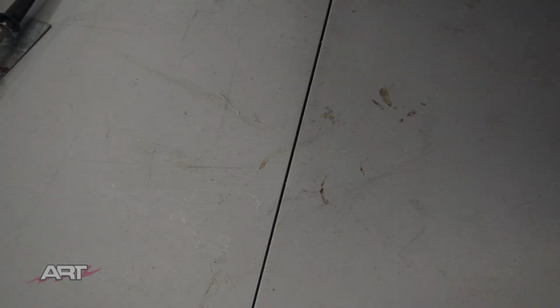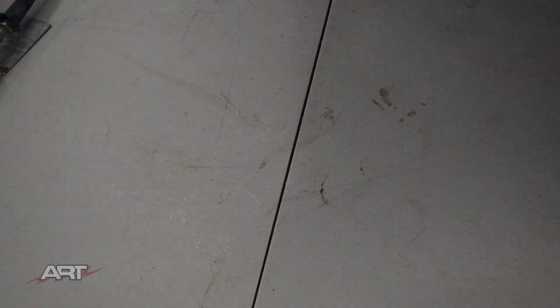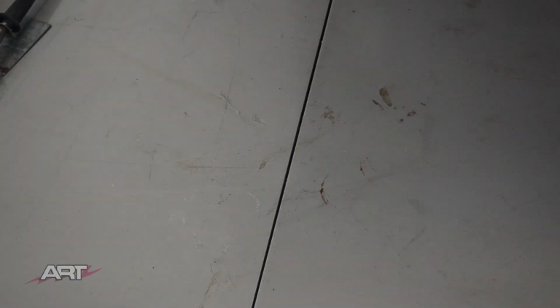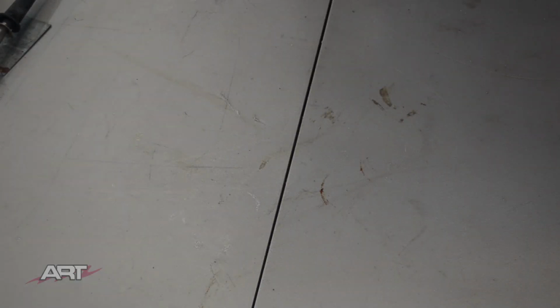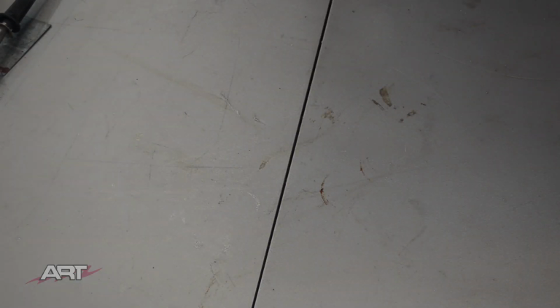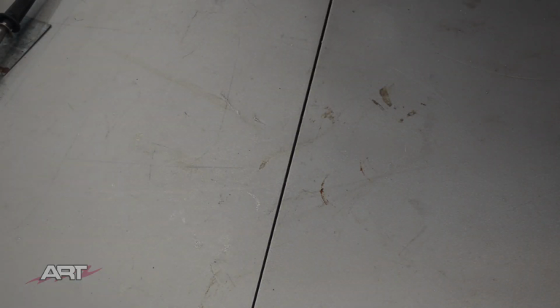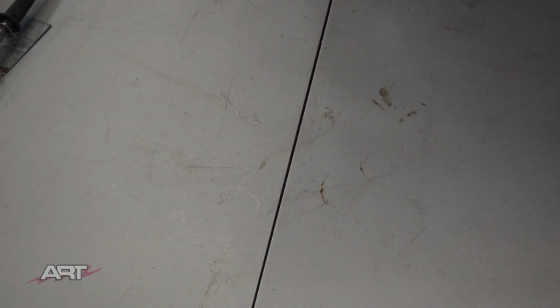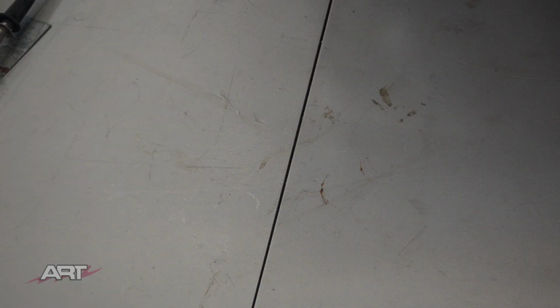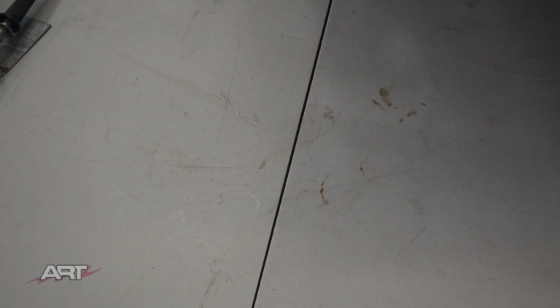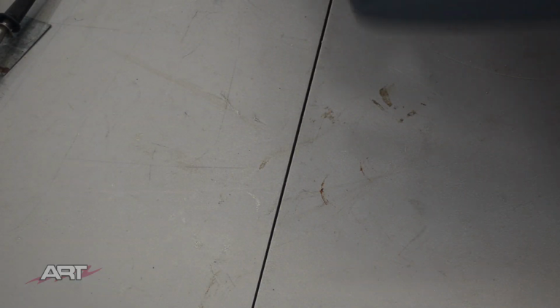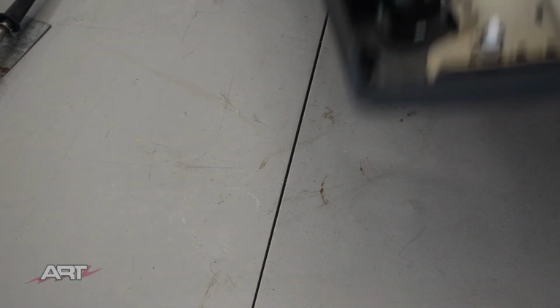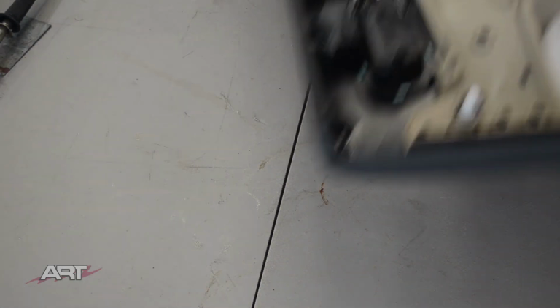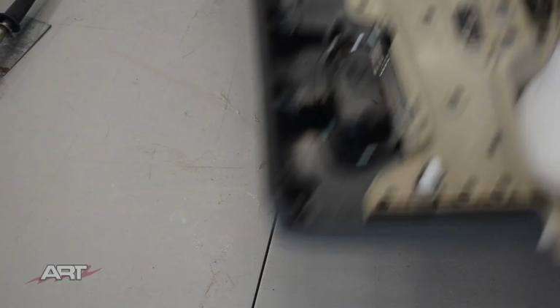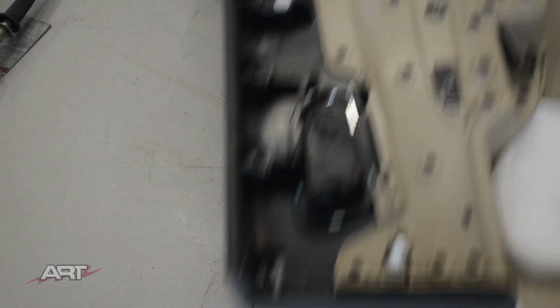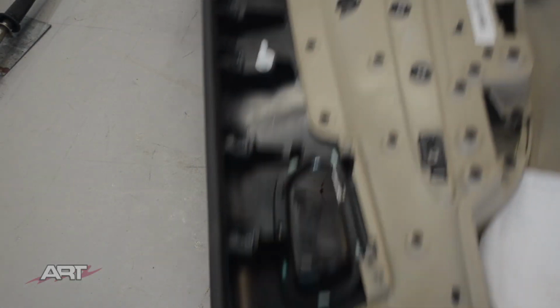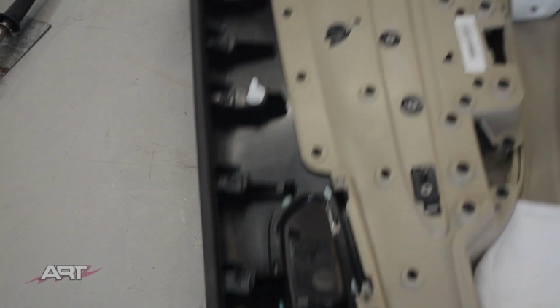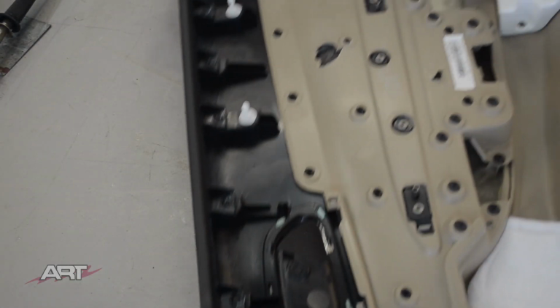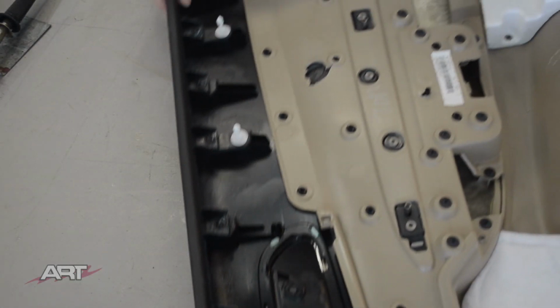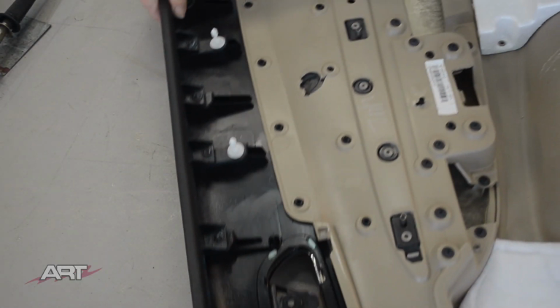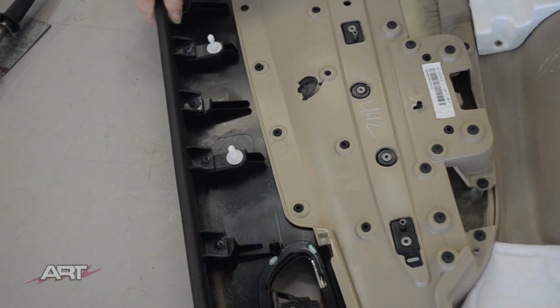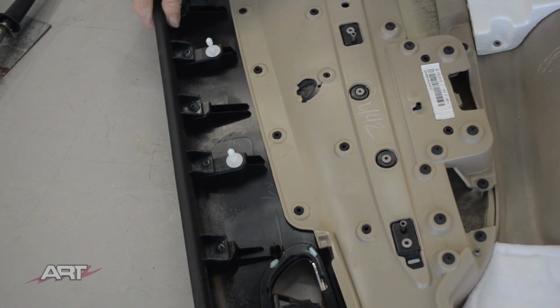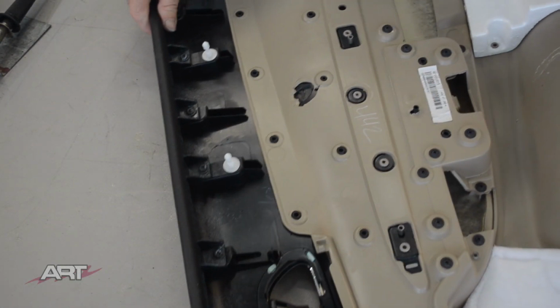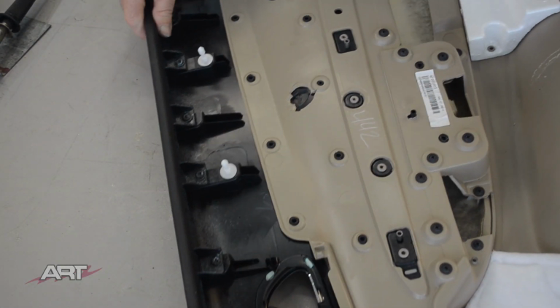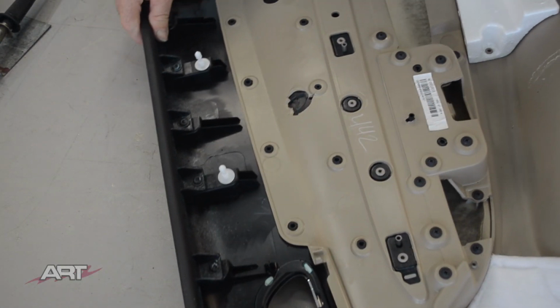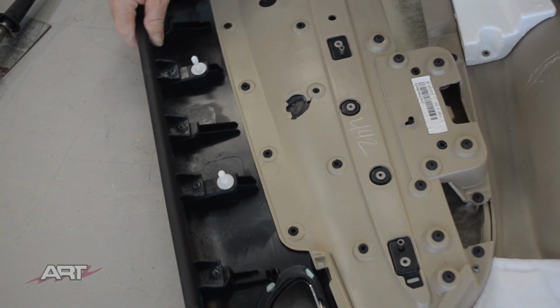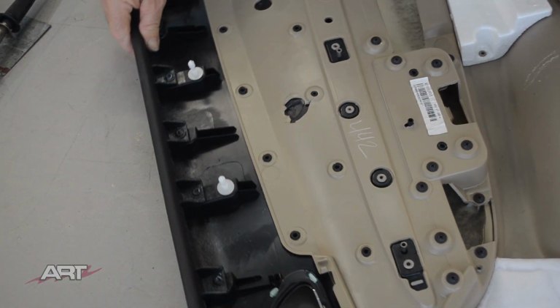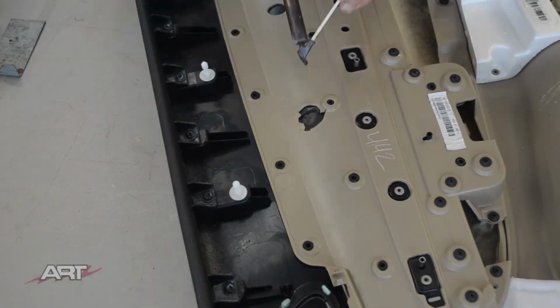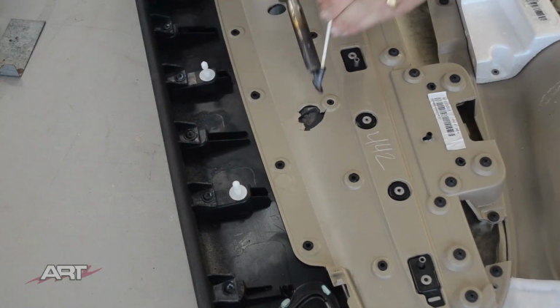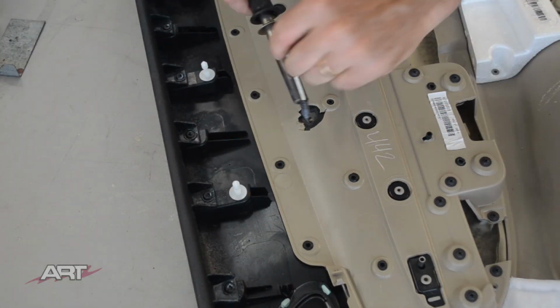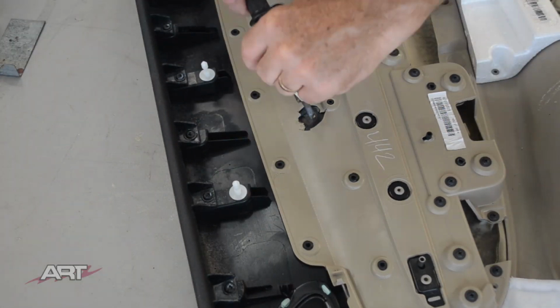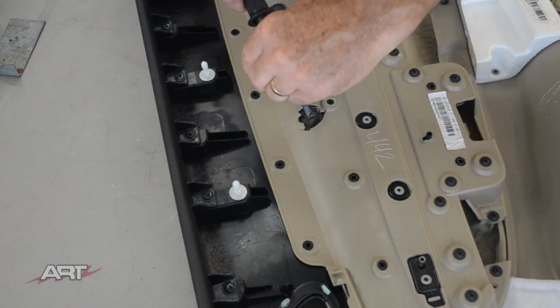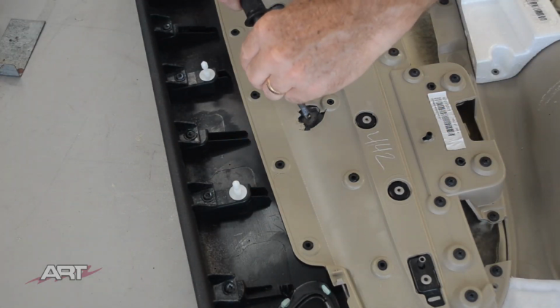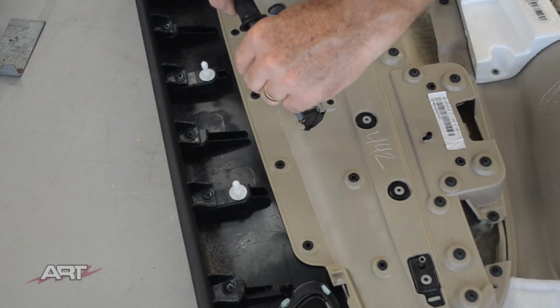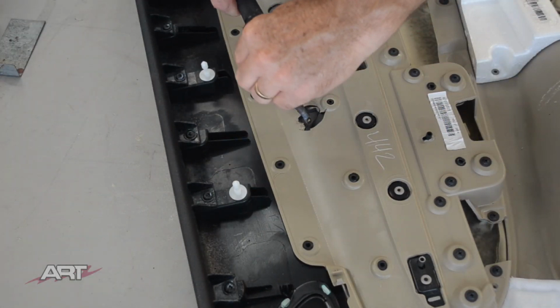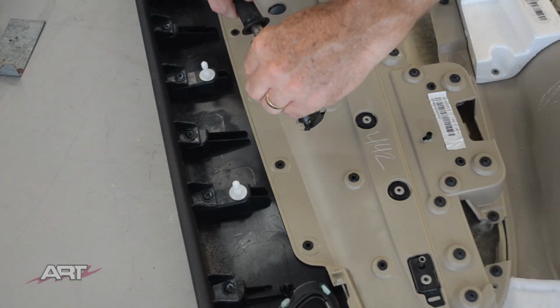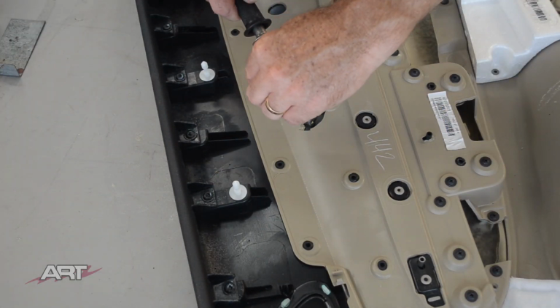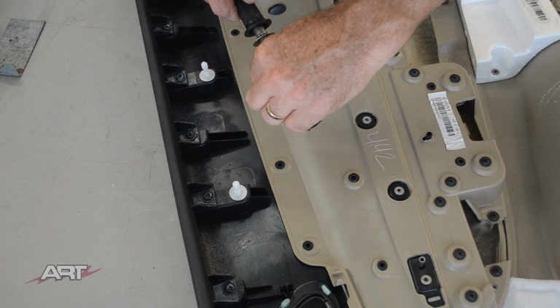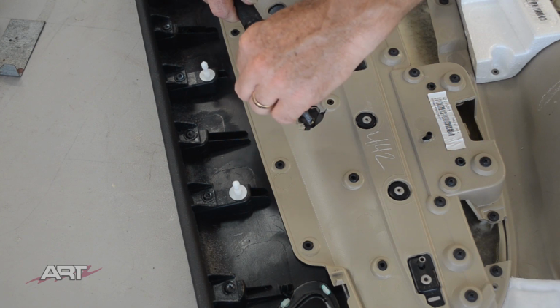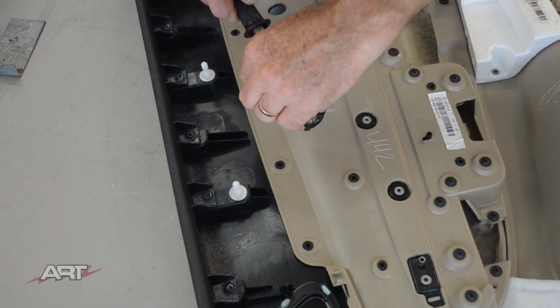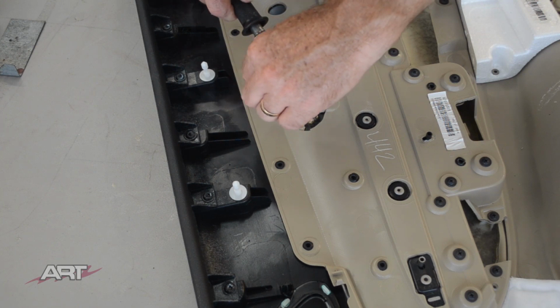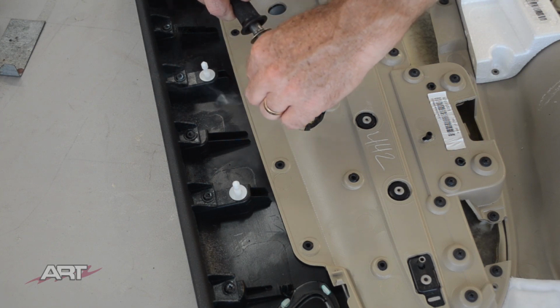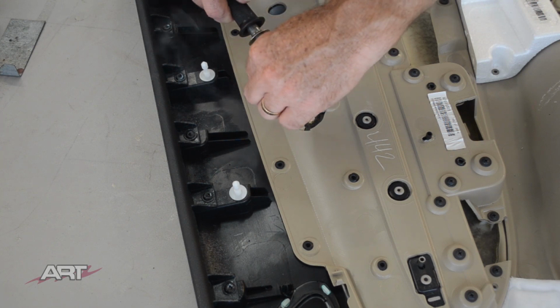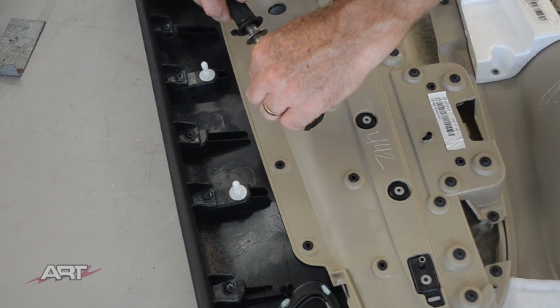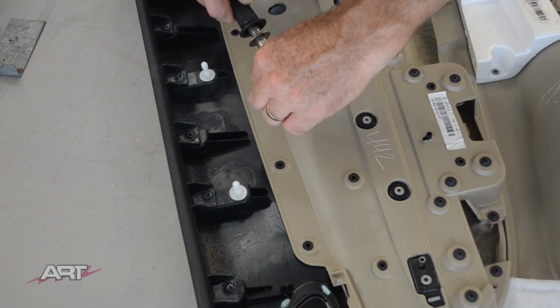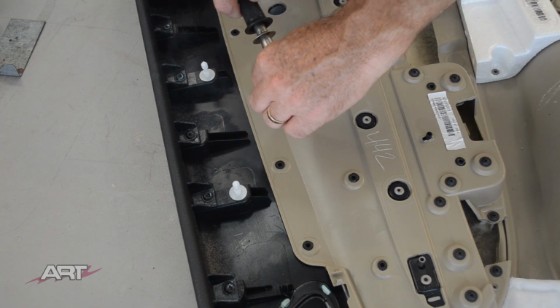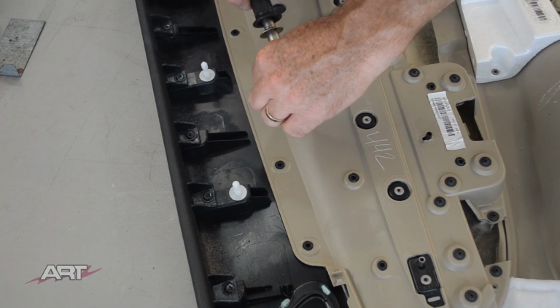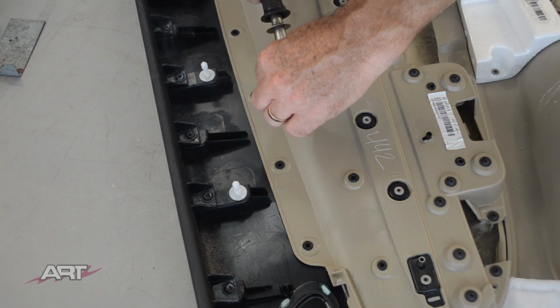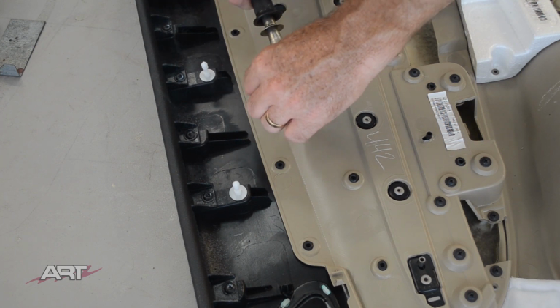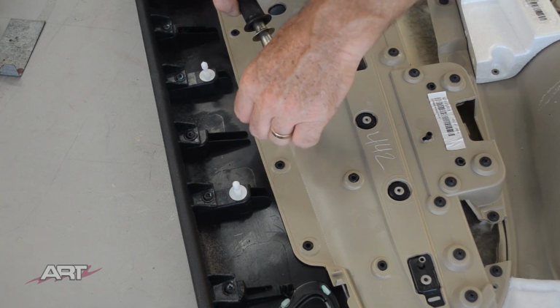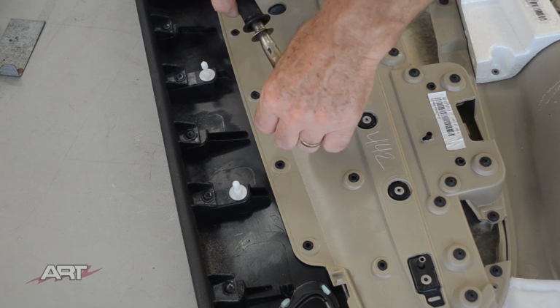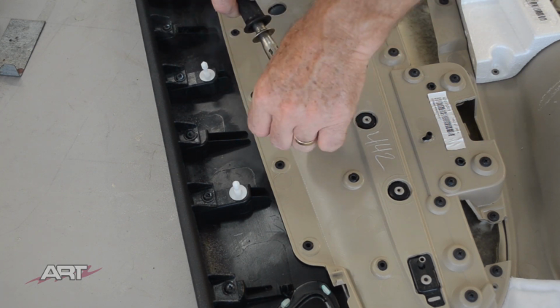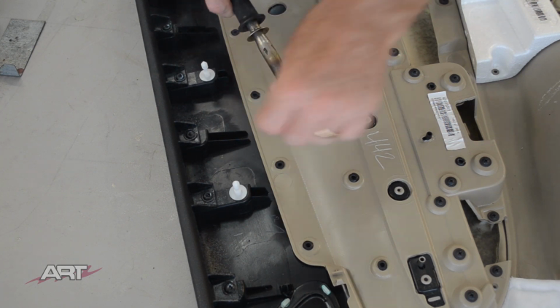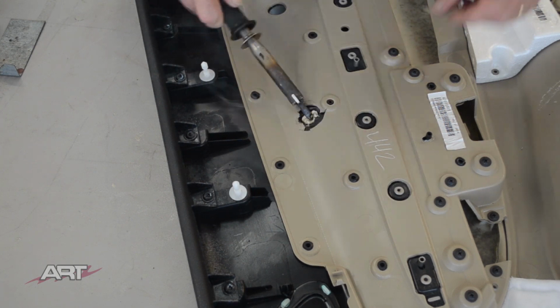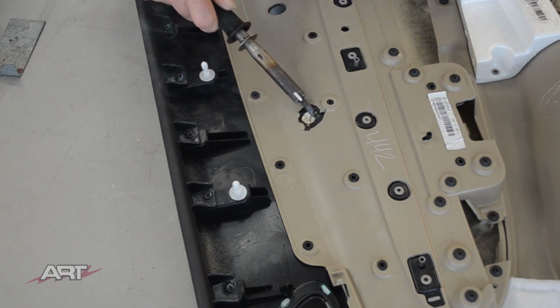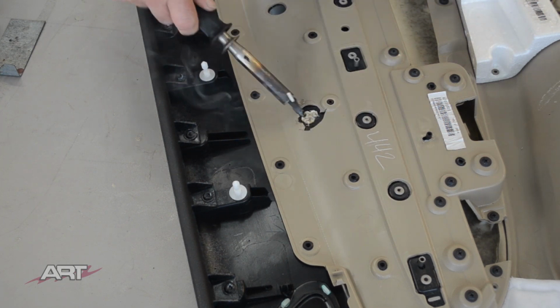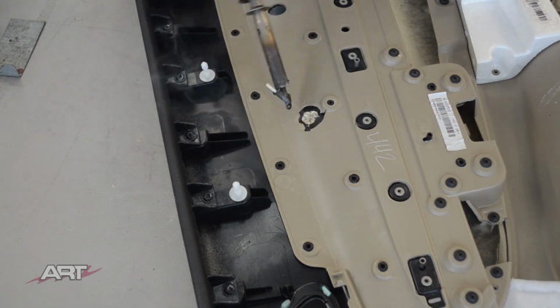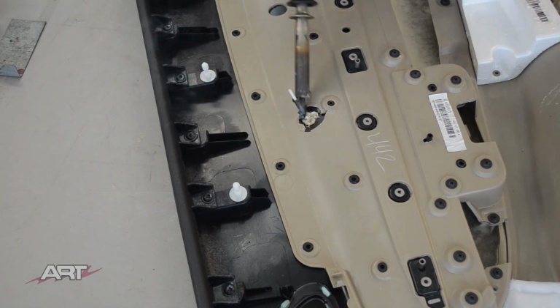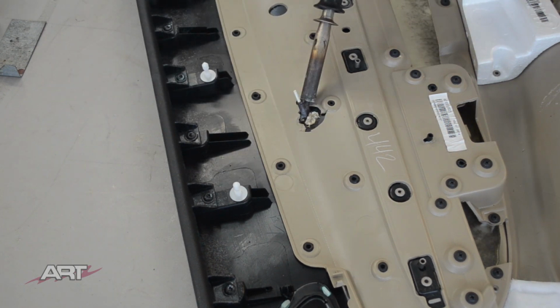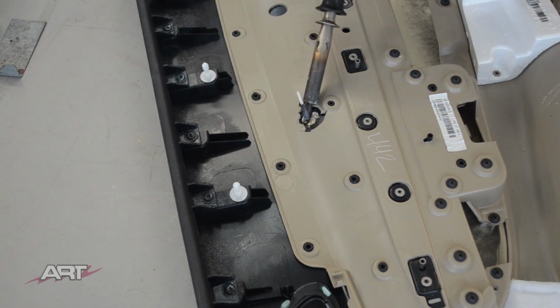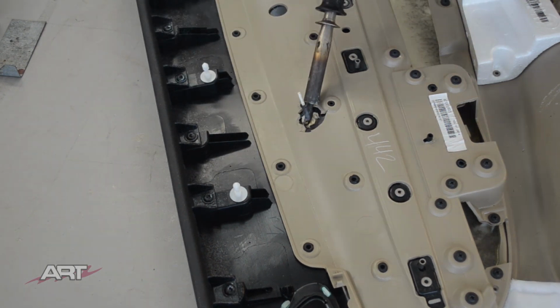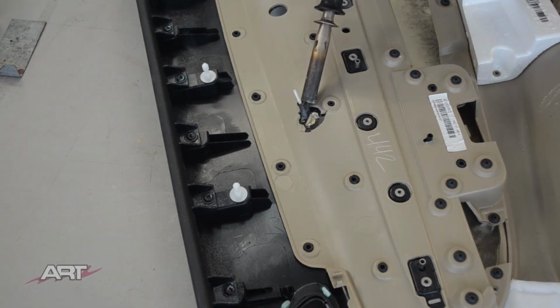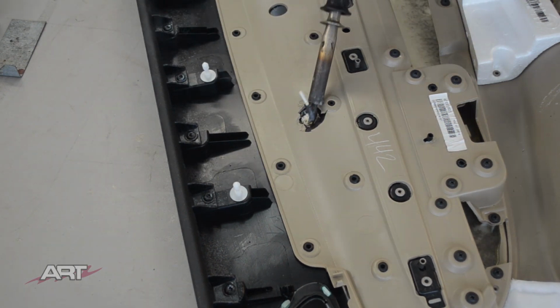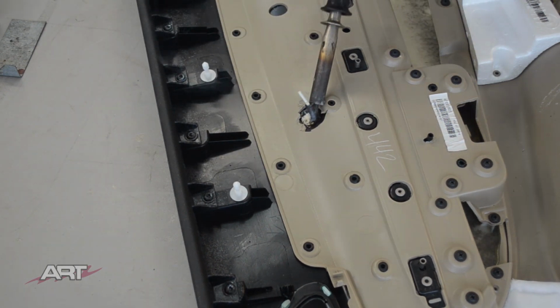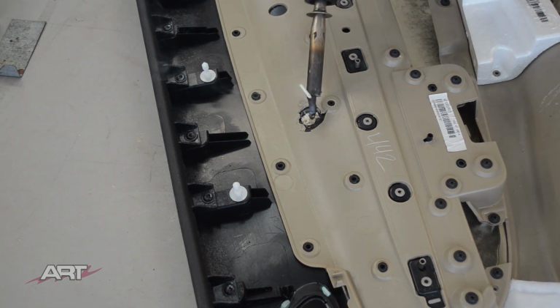On door panel number two there are two layers. We just need to weld in ABS plastic on the black layer.